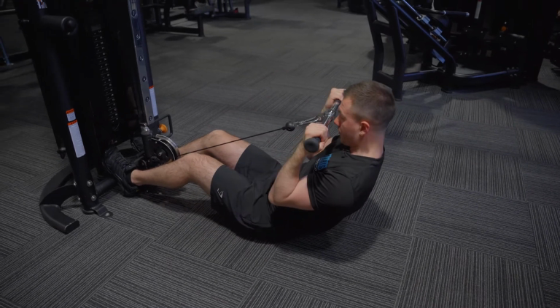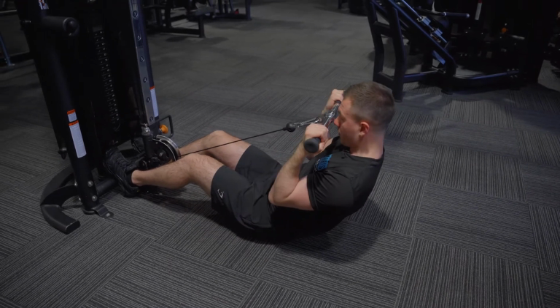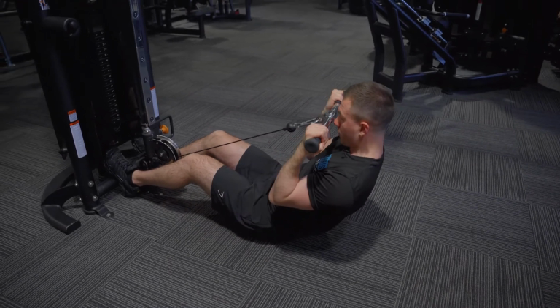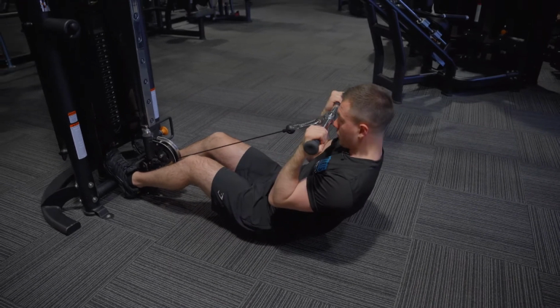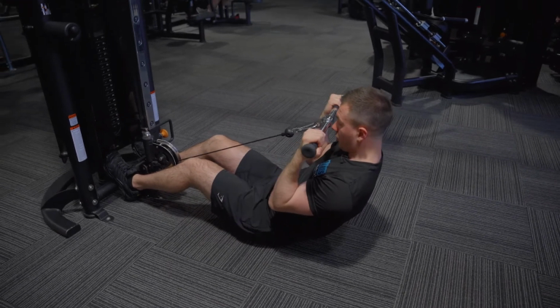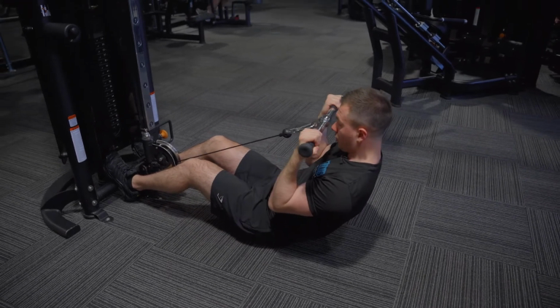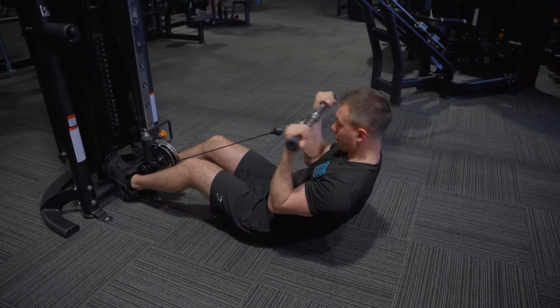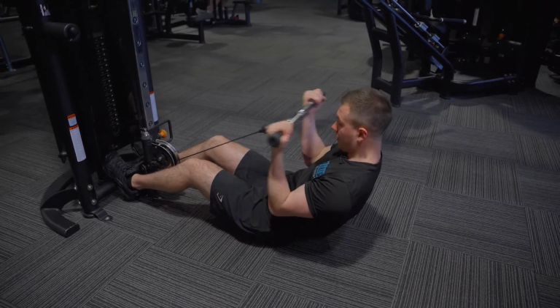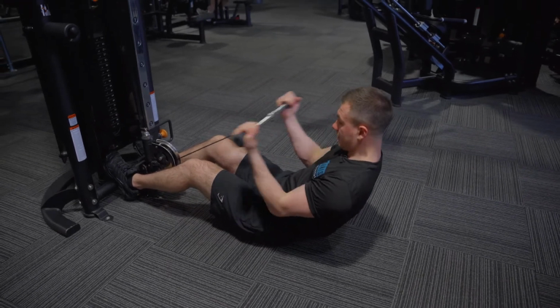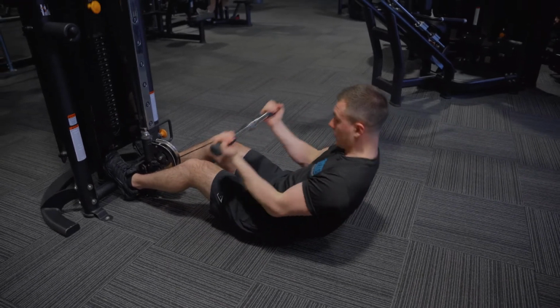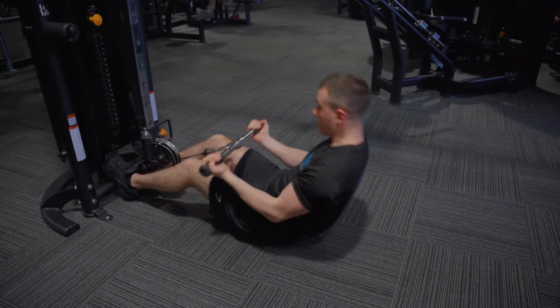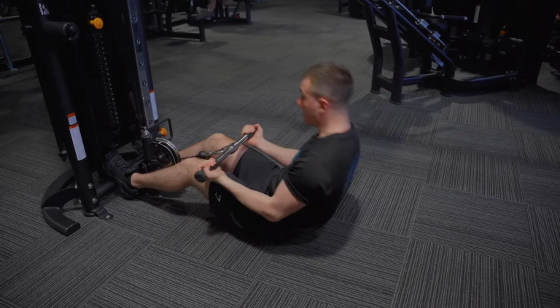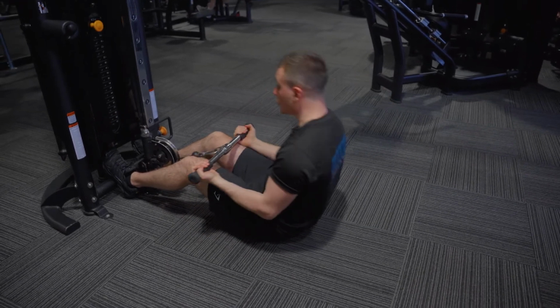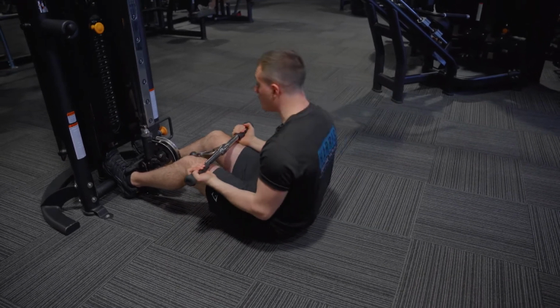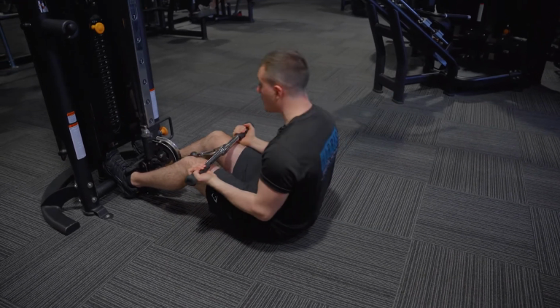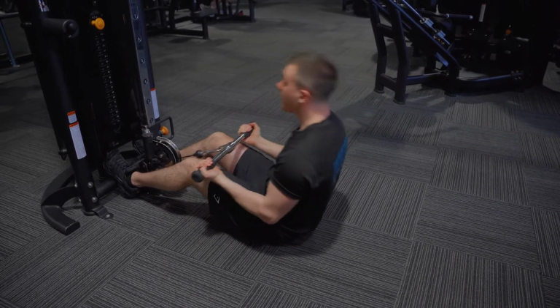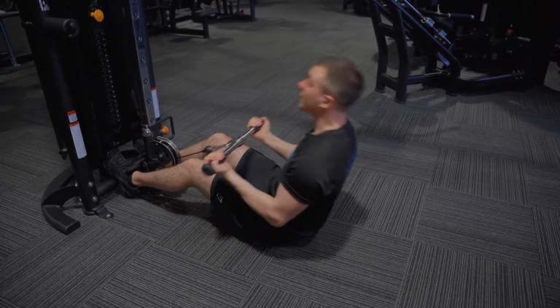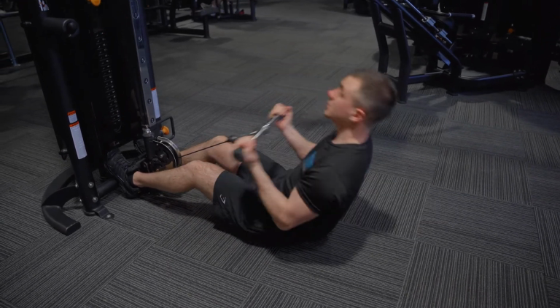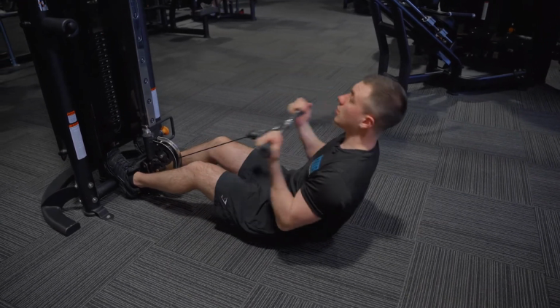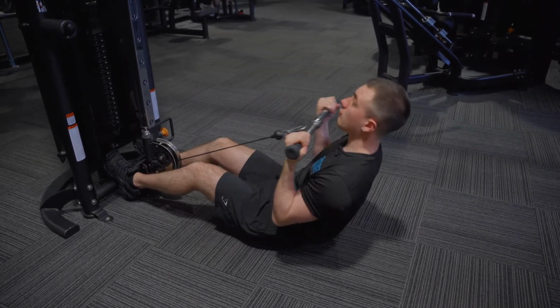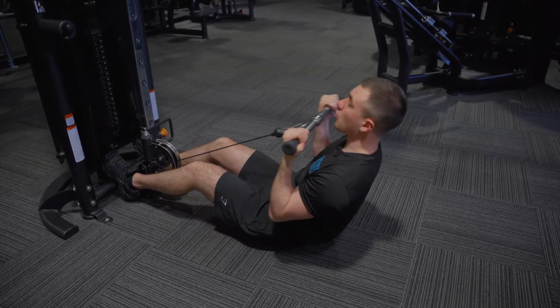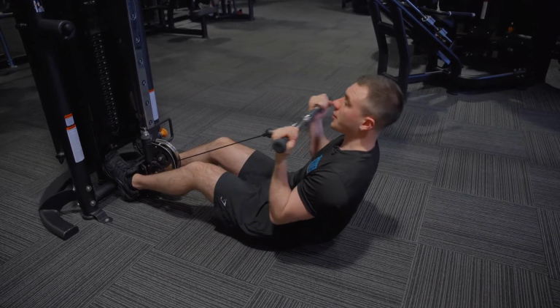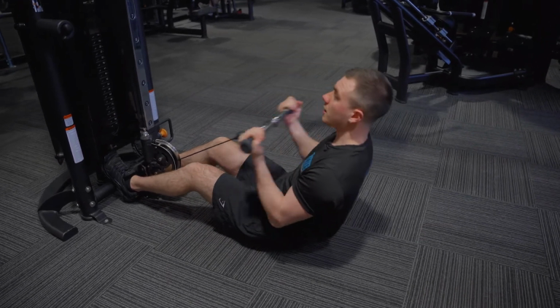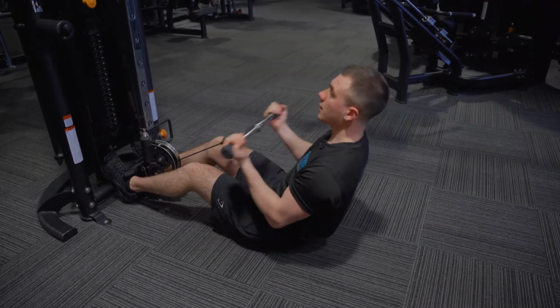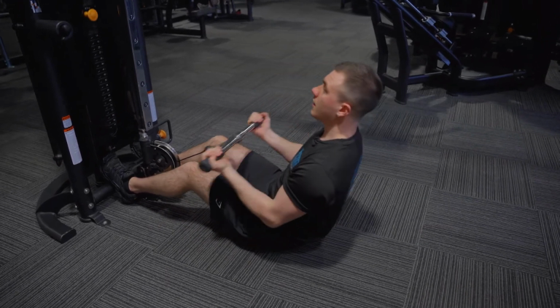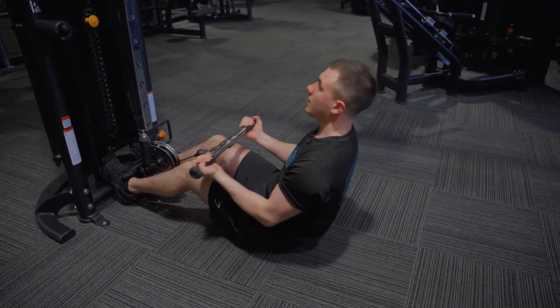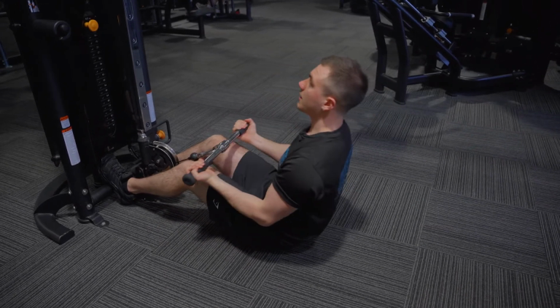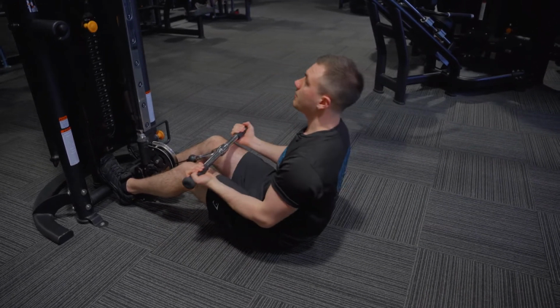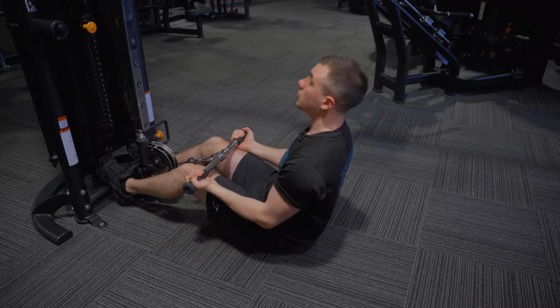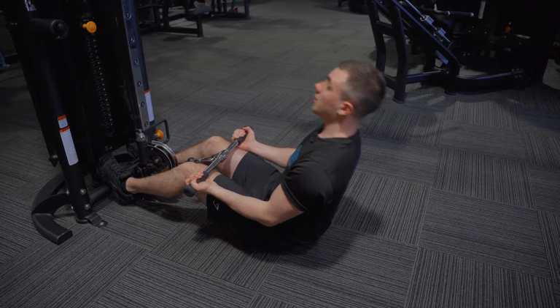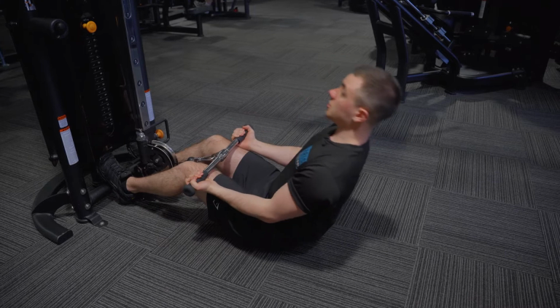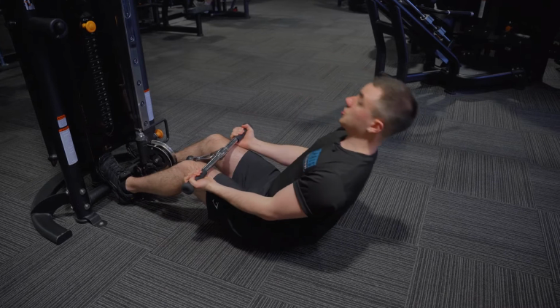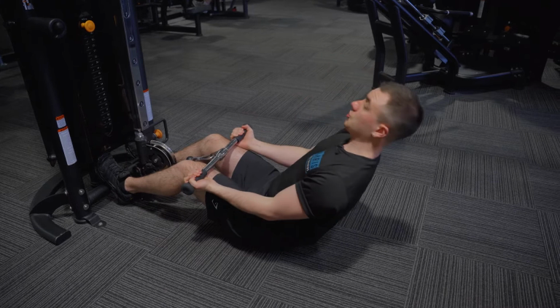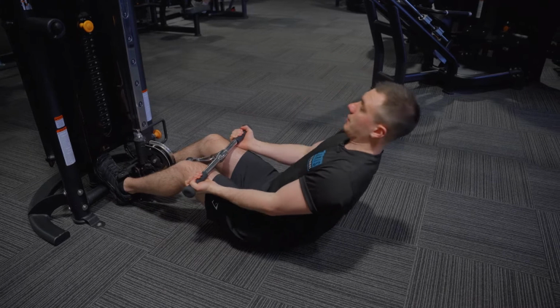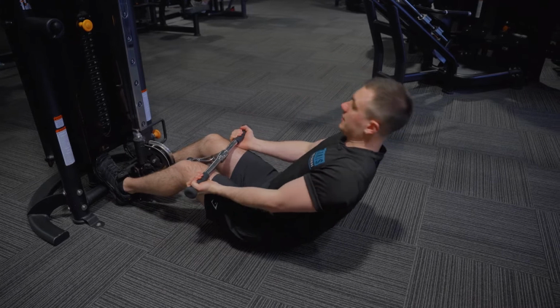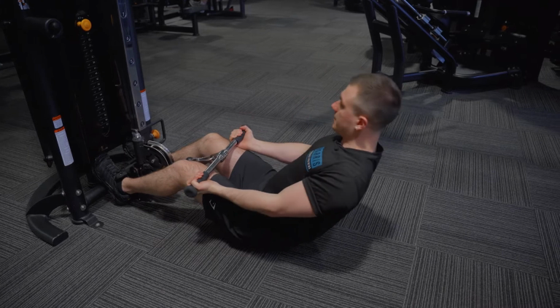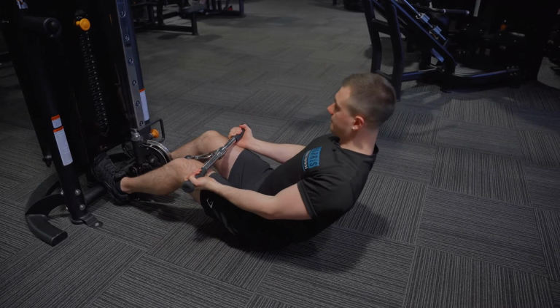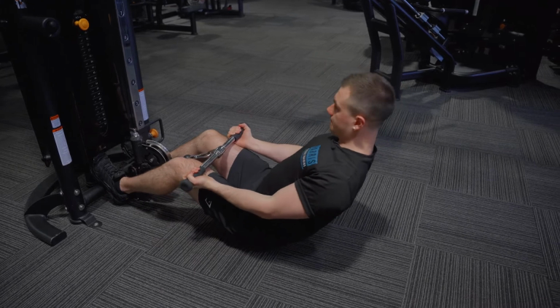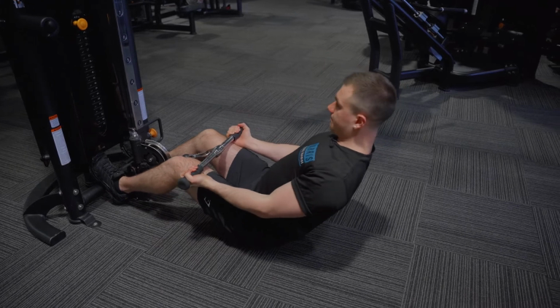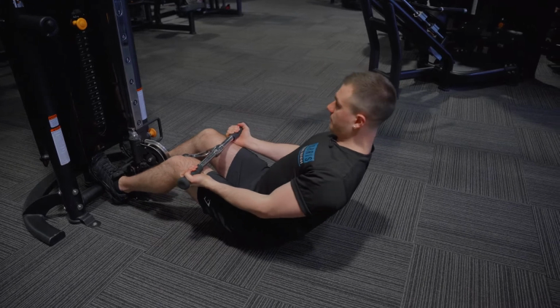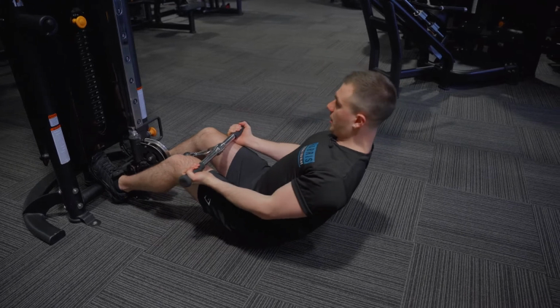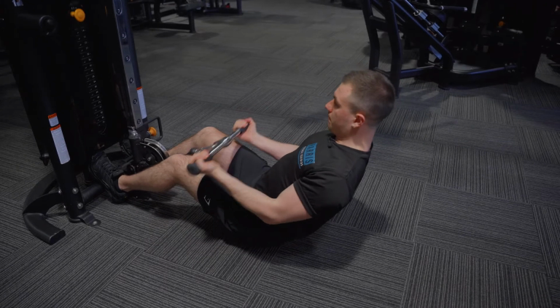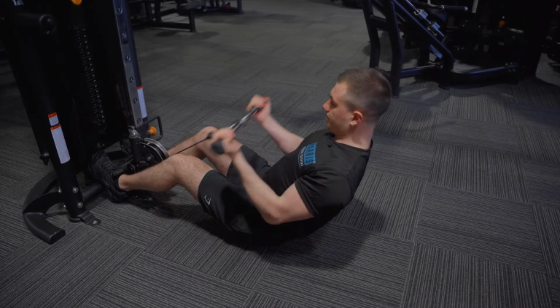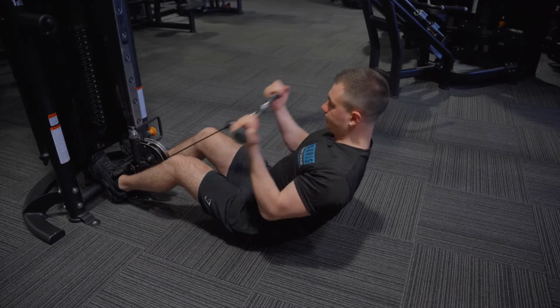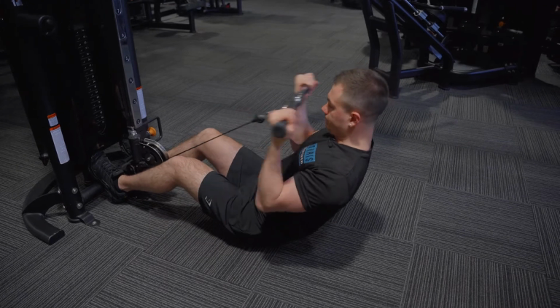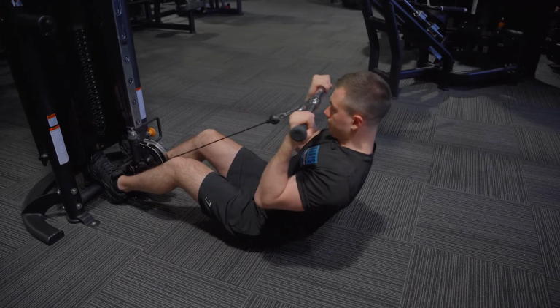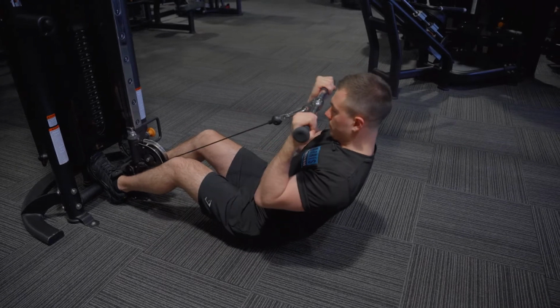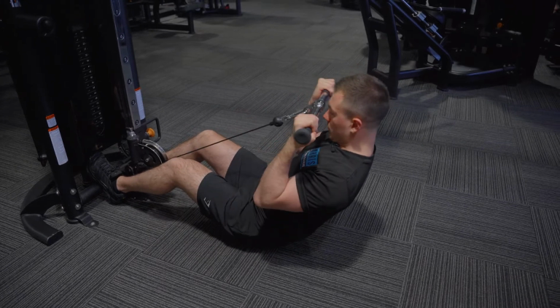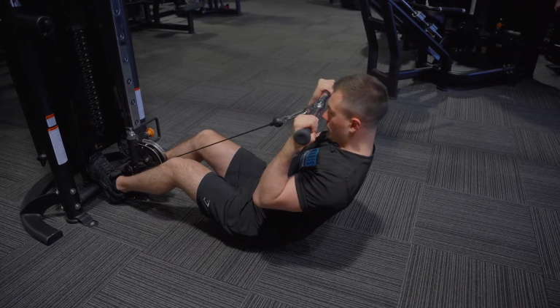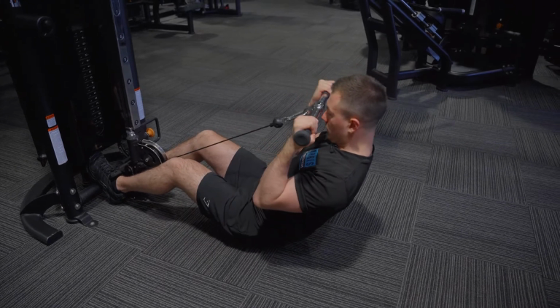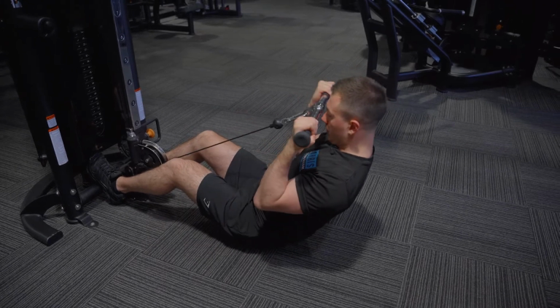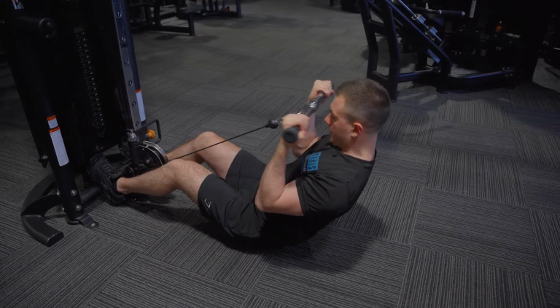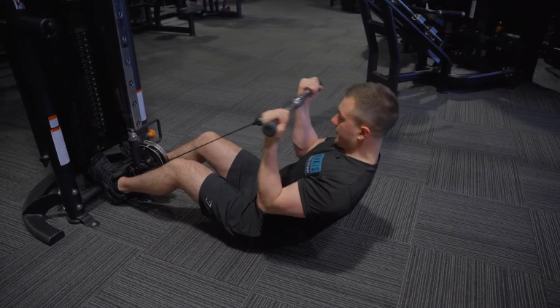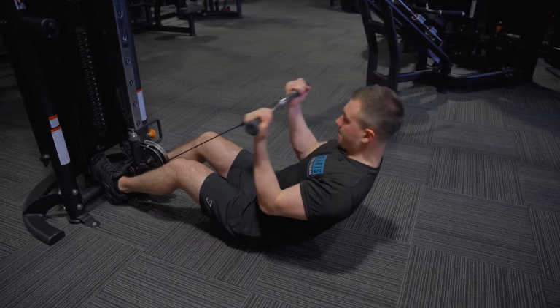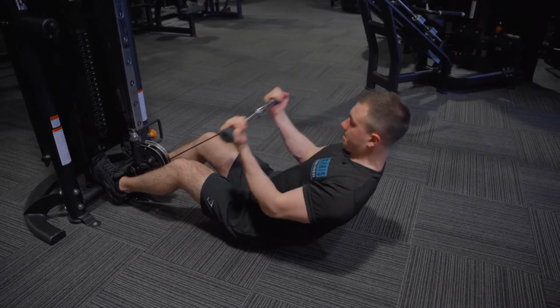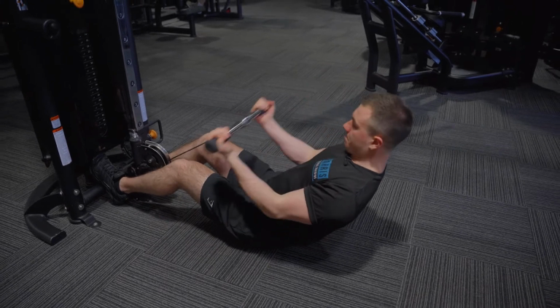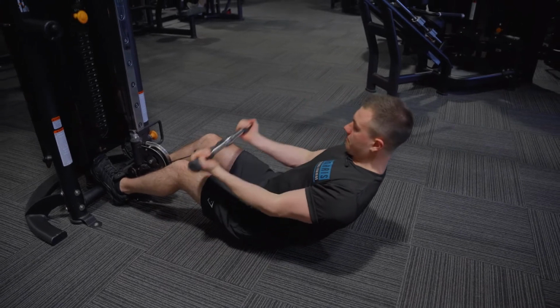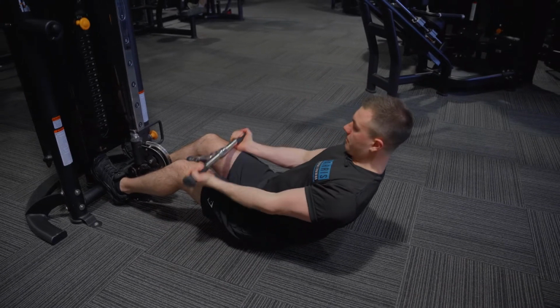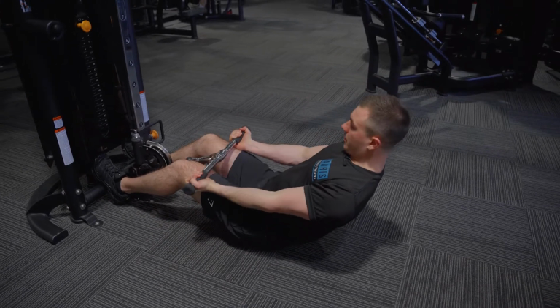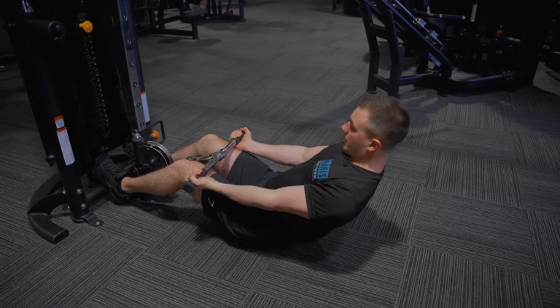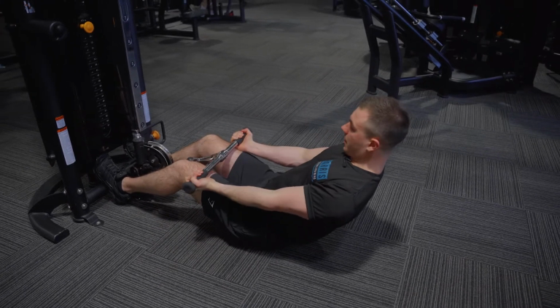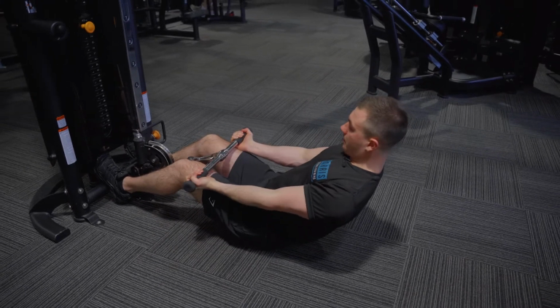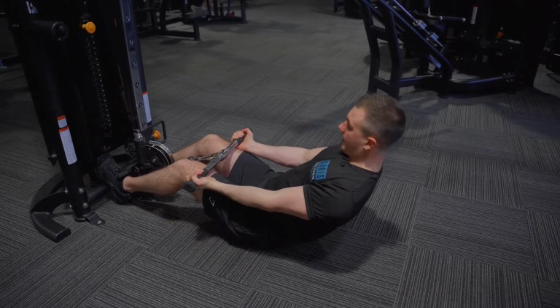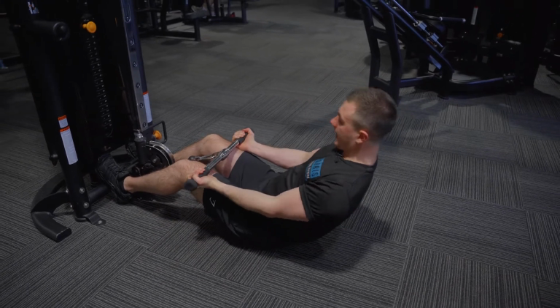Try not to let yourself move and start rocking. Keep it nice and strict. Curl, come back.